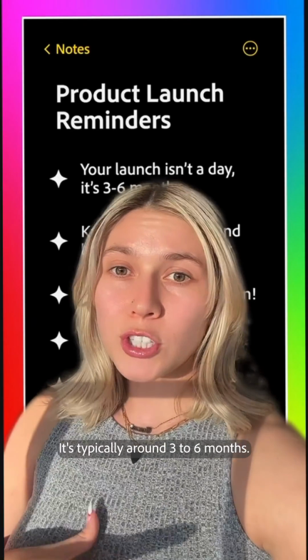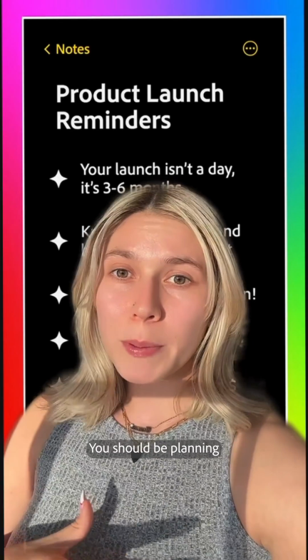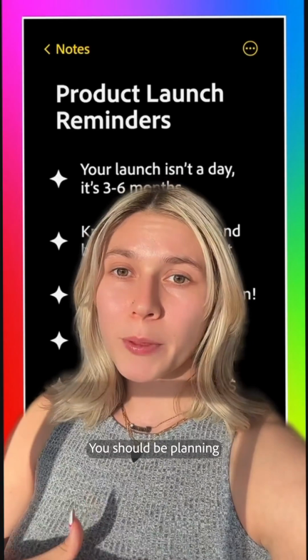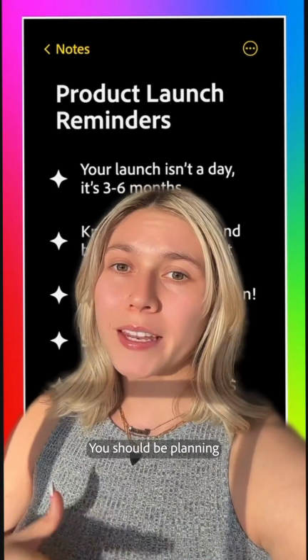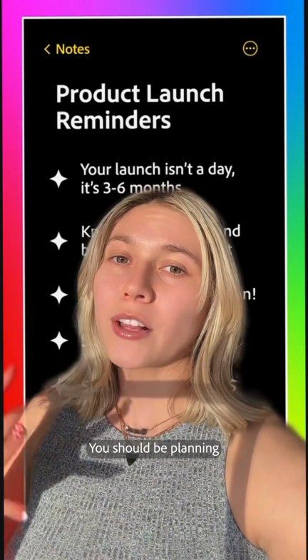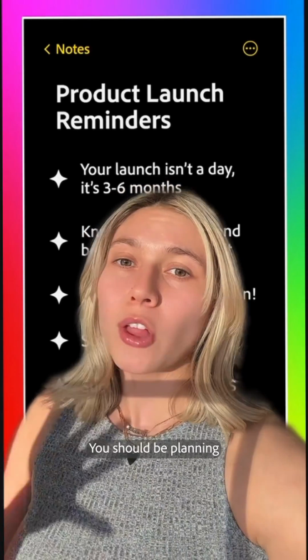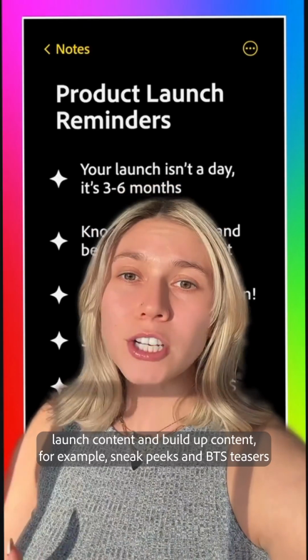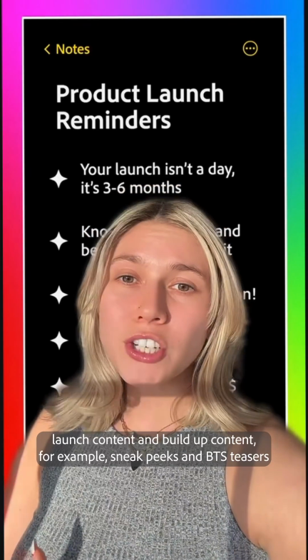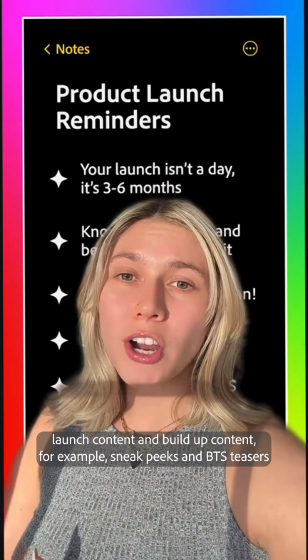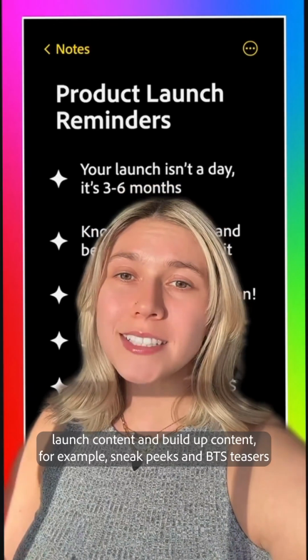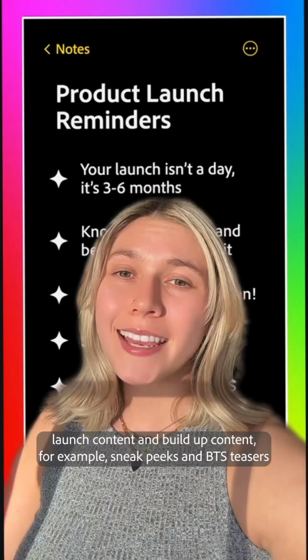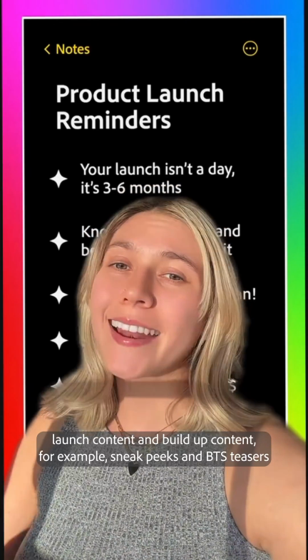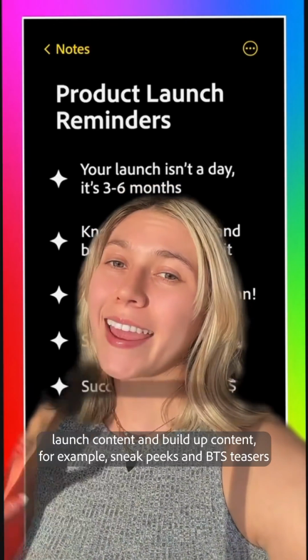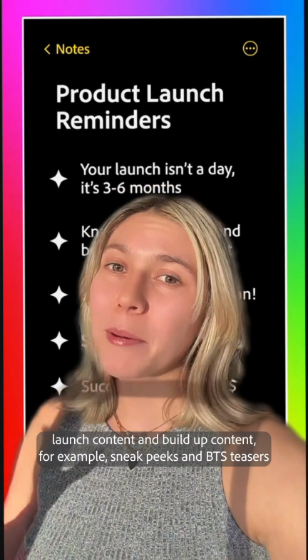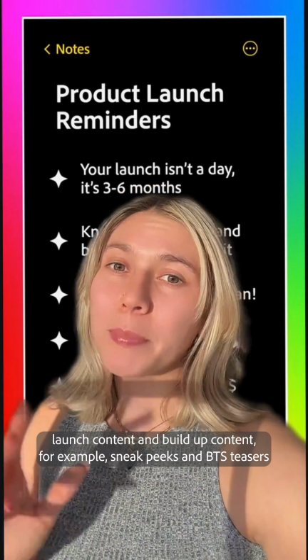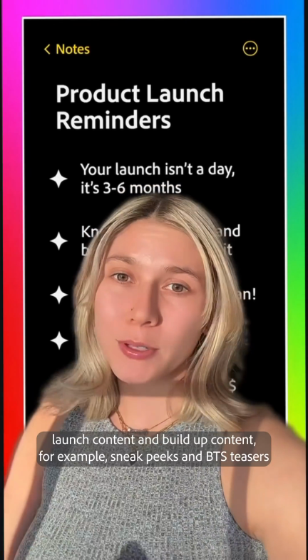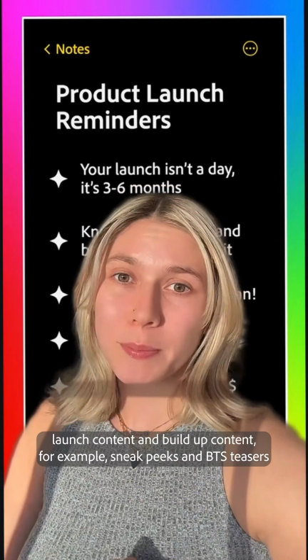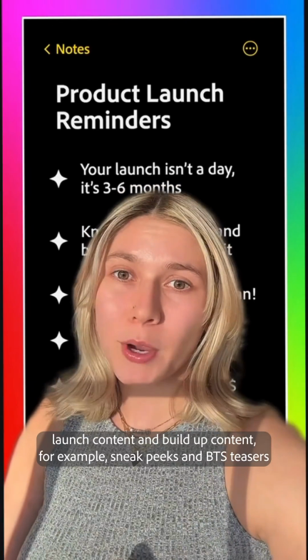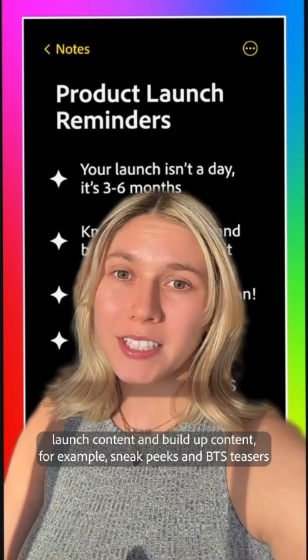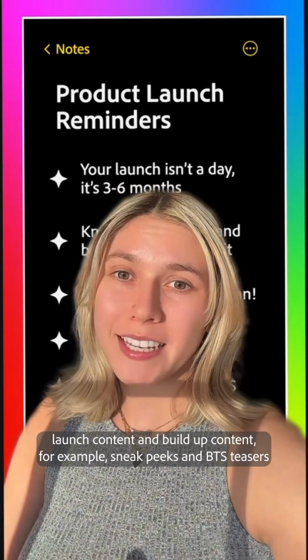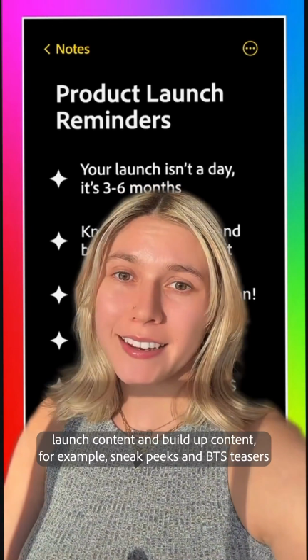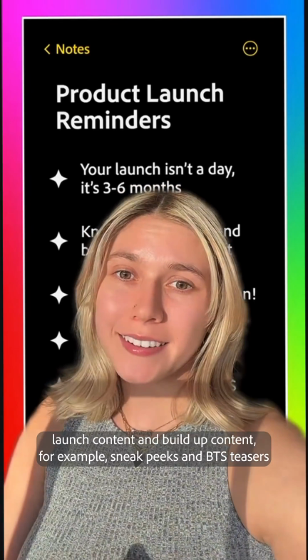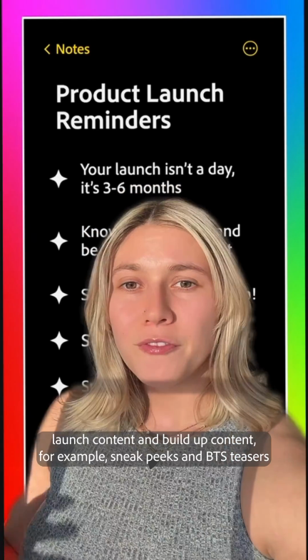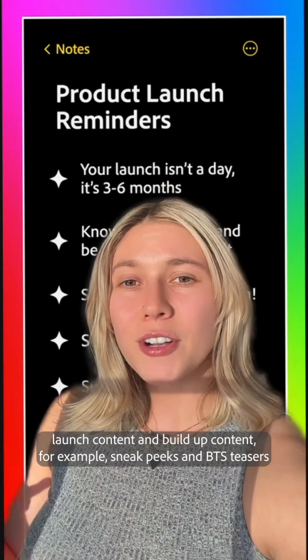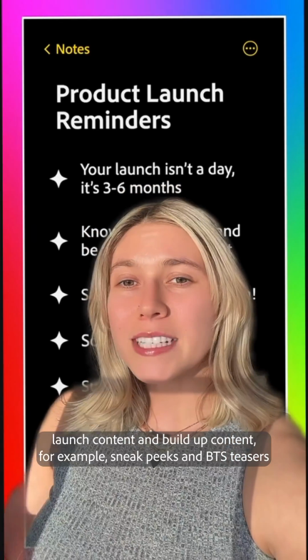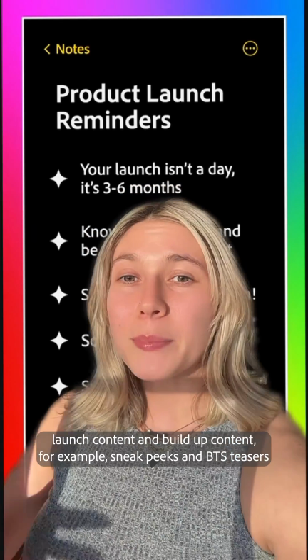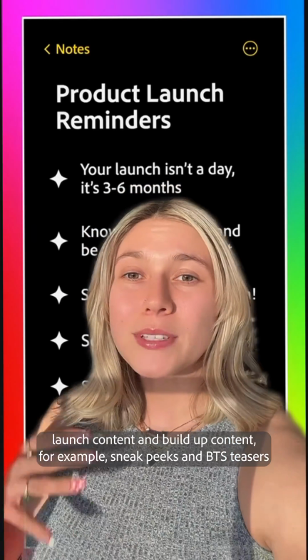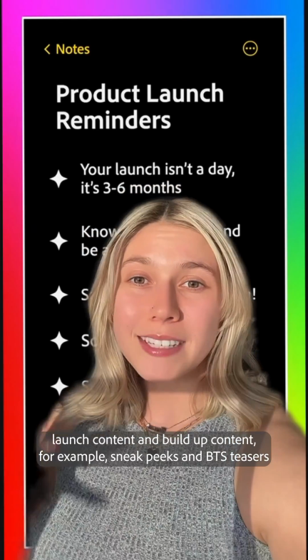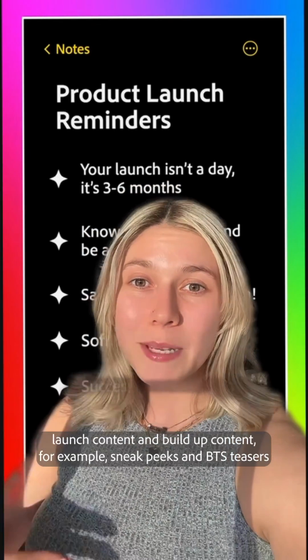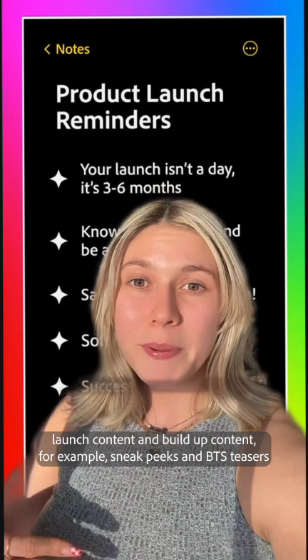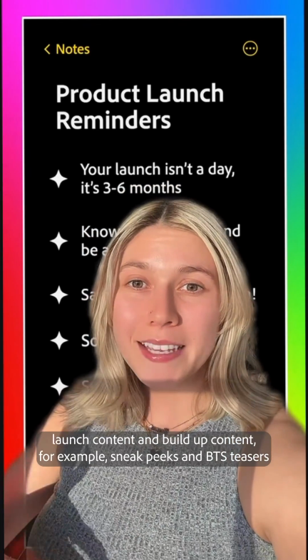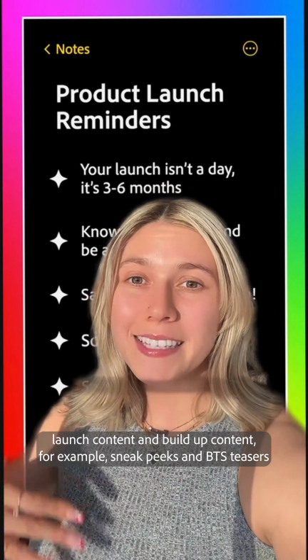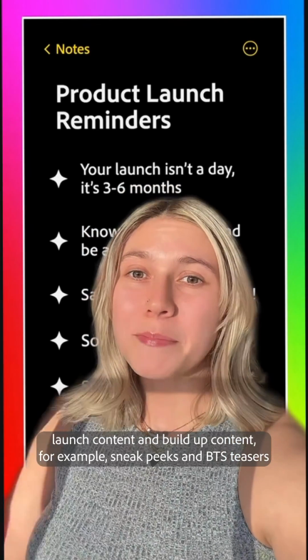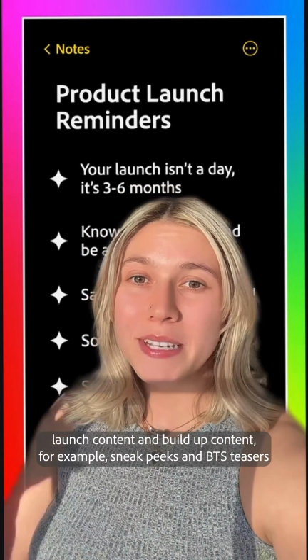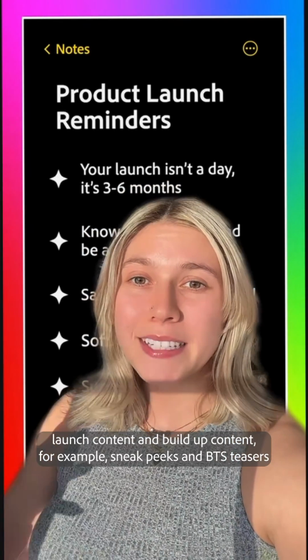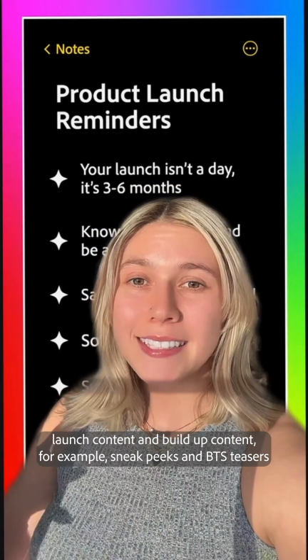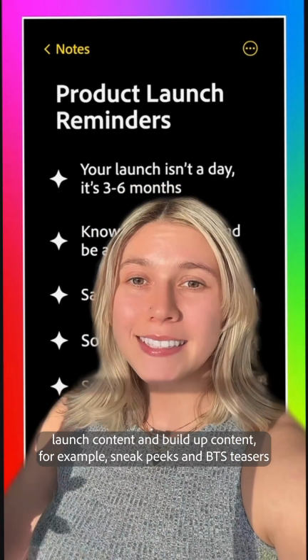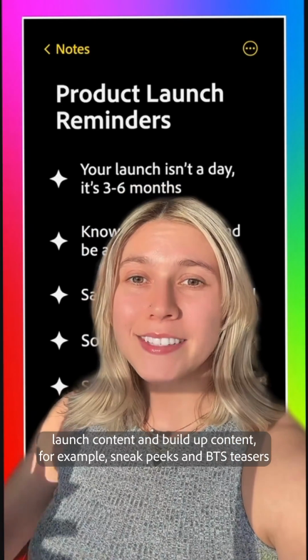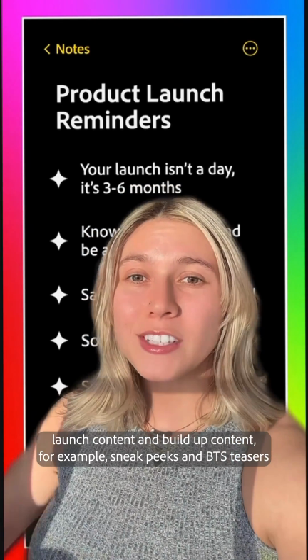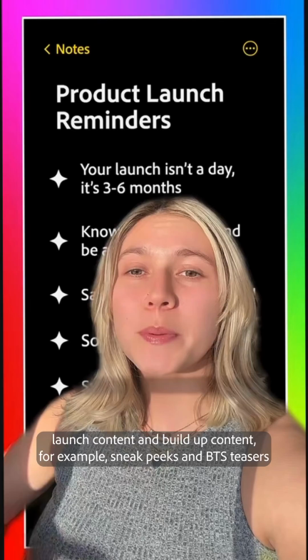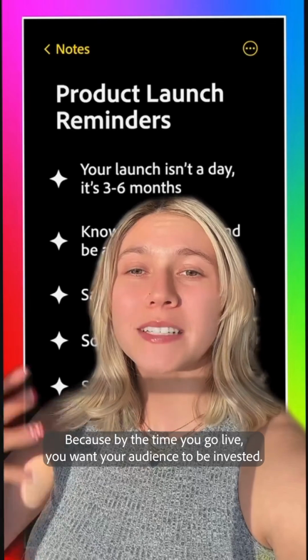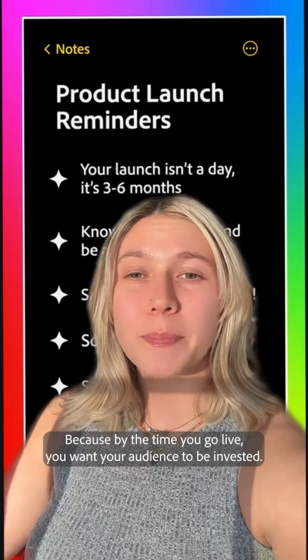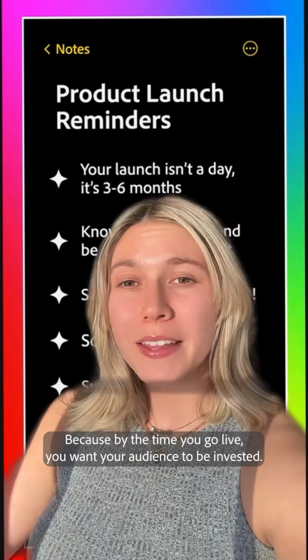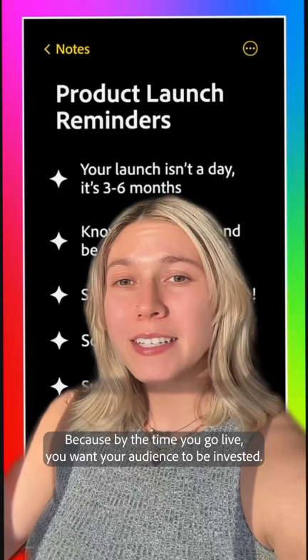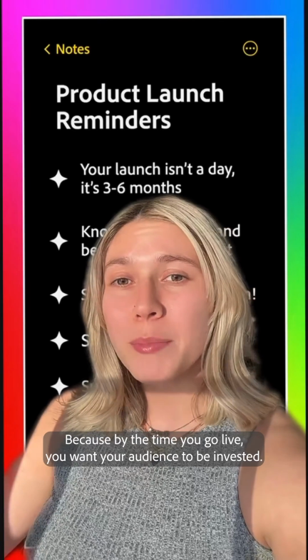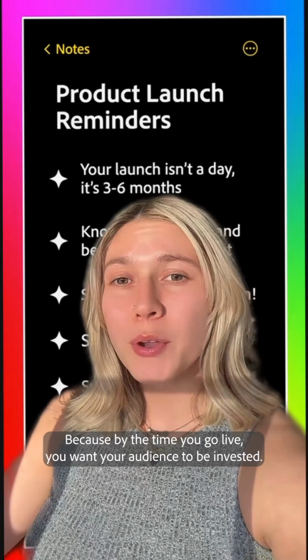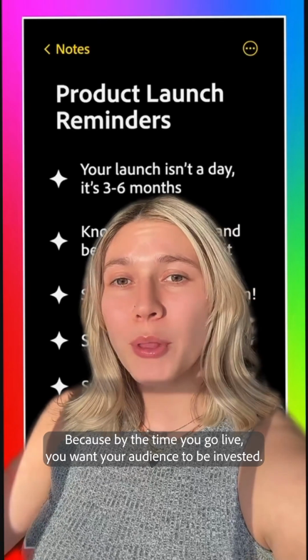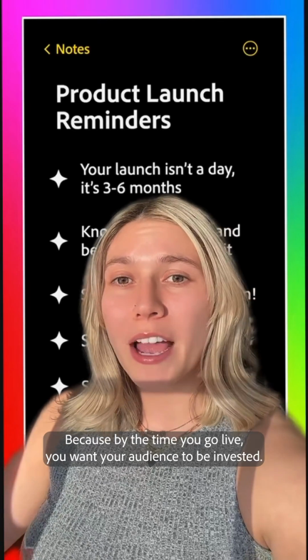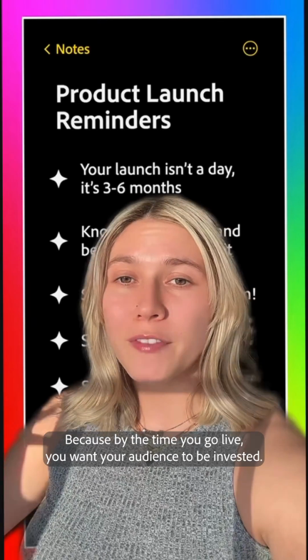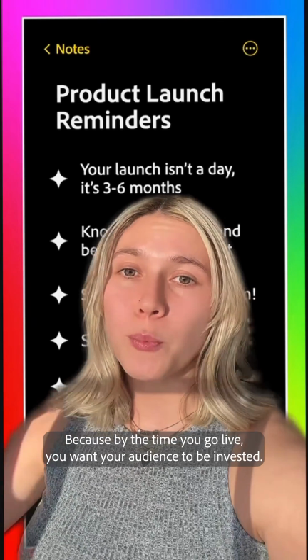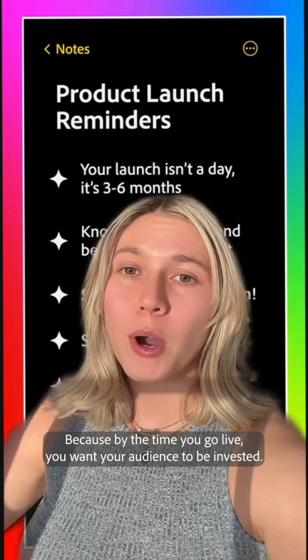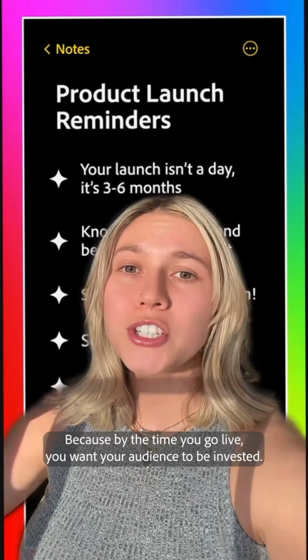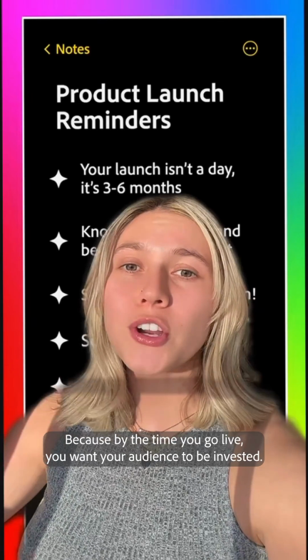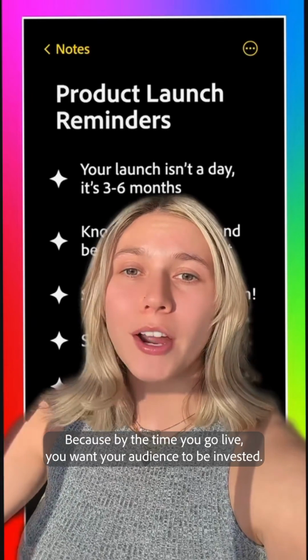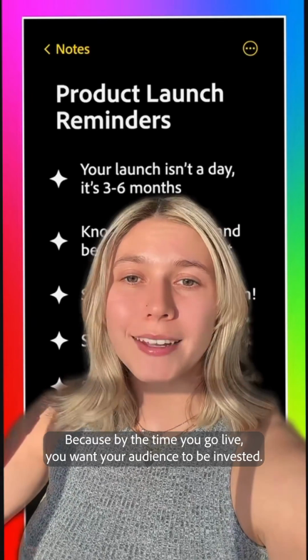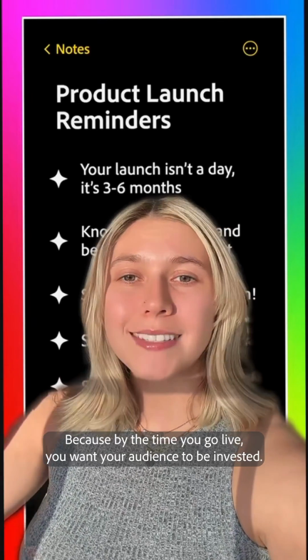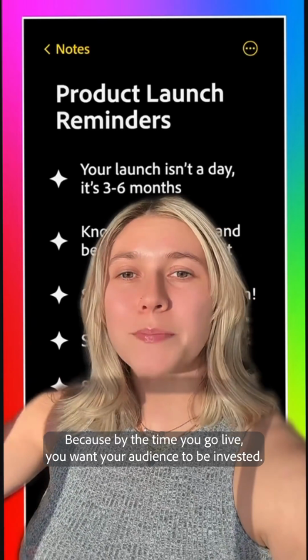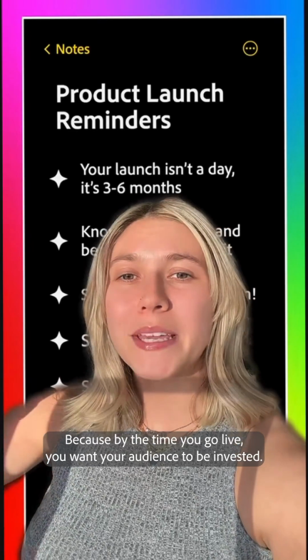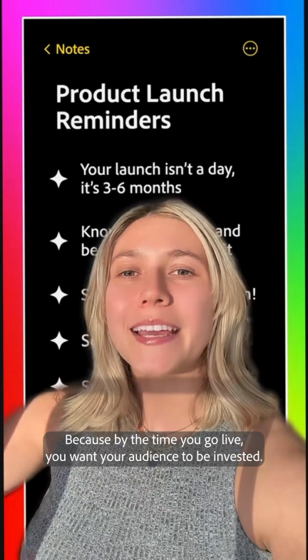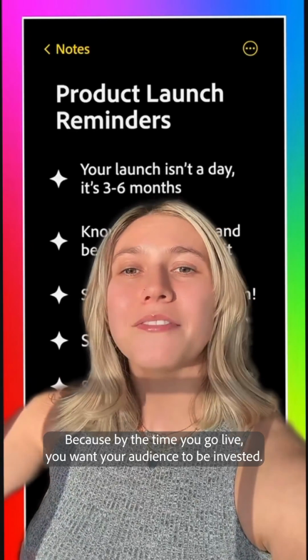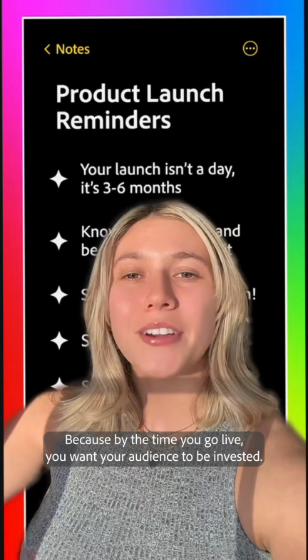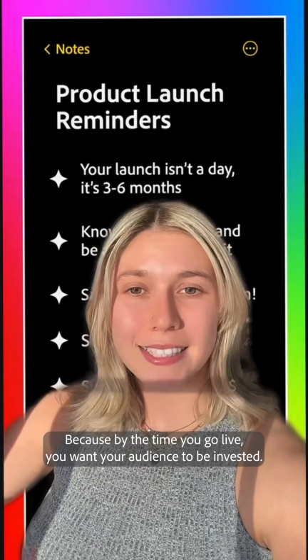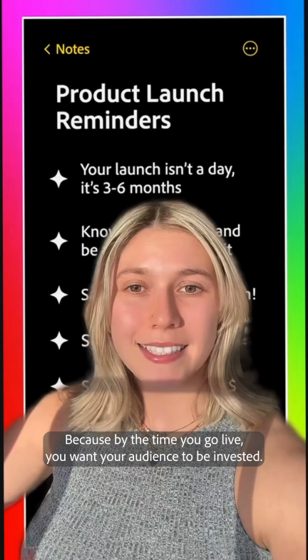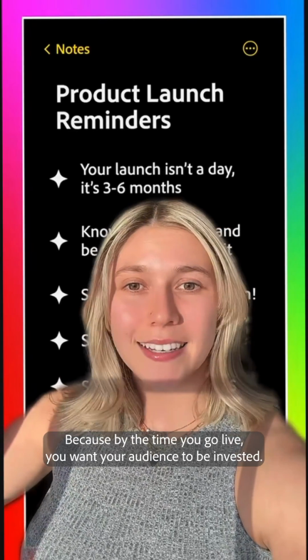You should be planning launch content and build-up content. For example, sneak peeks and BTS teasers, because by the time you go live, you want your audience to be invested.